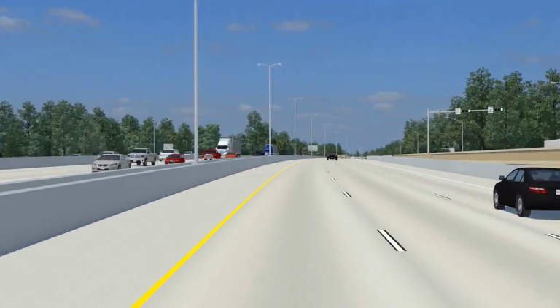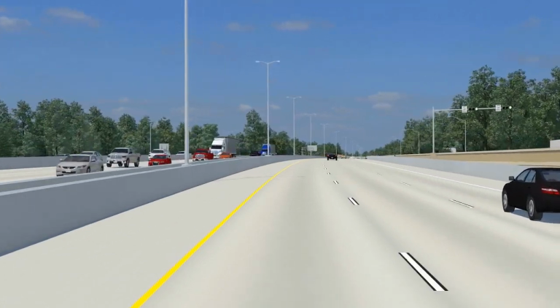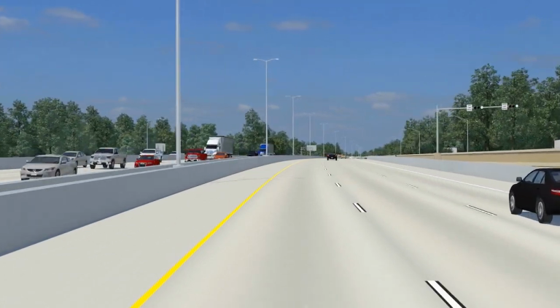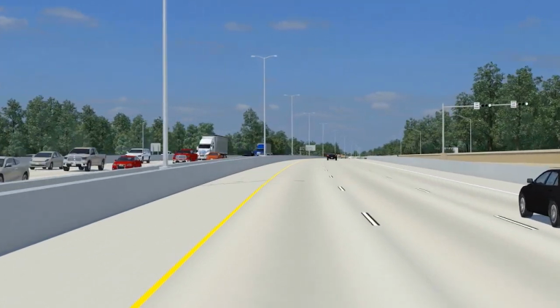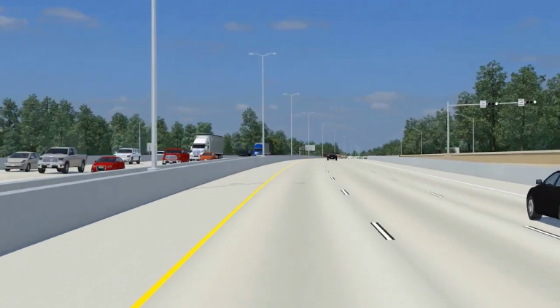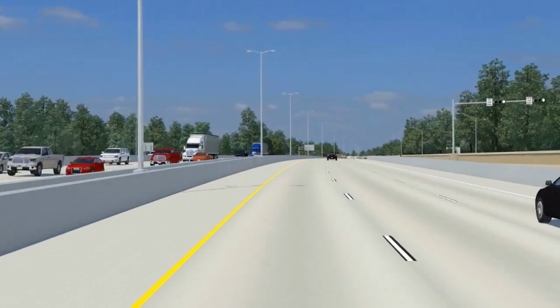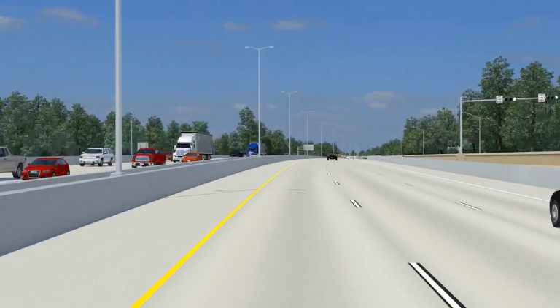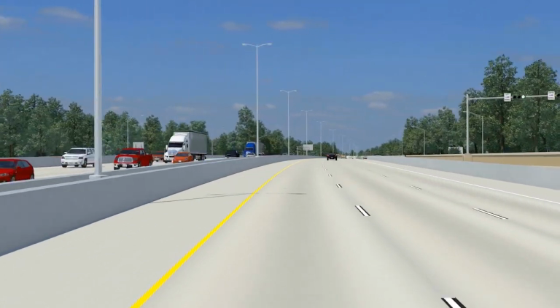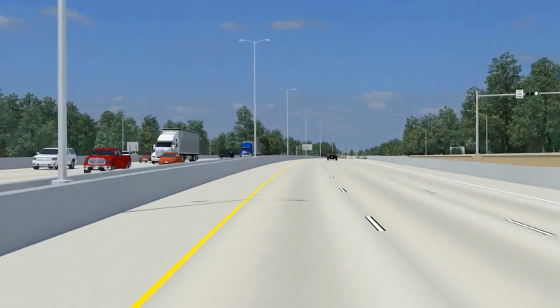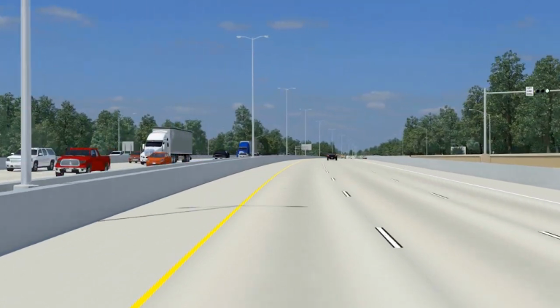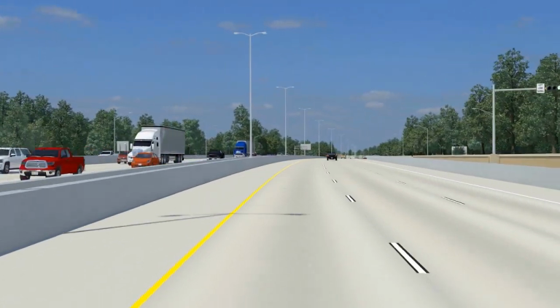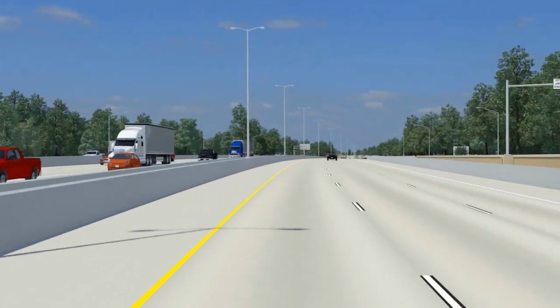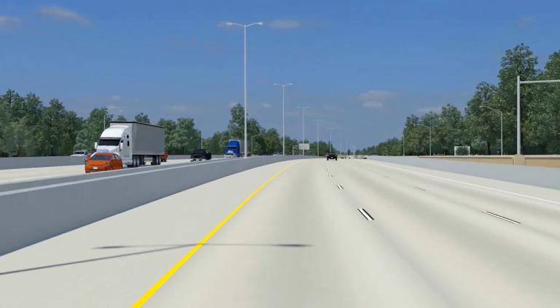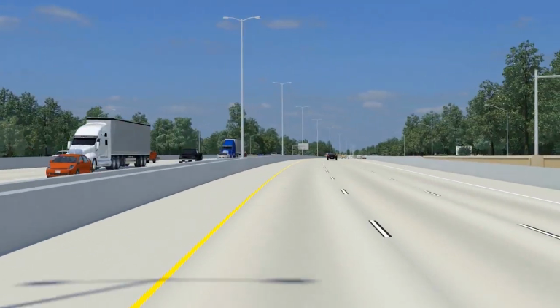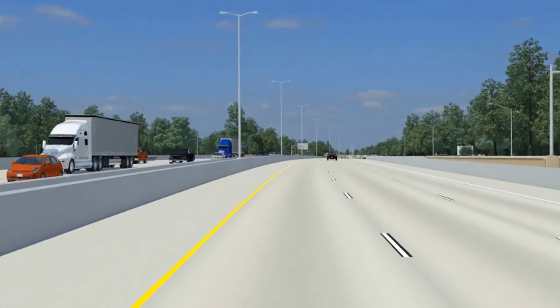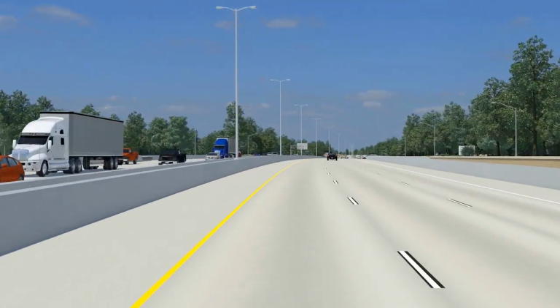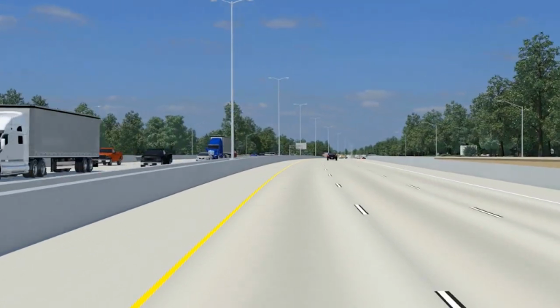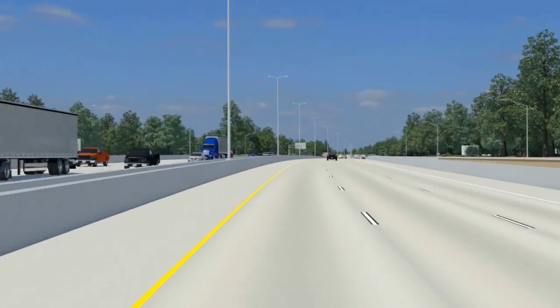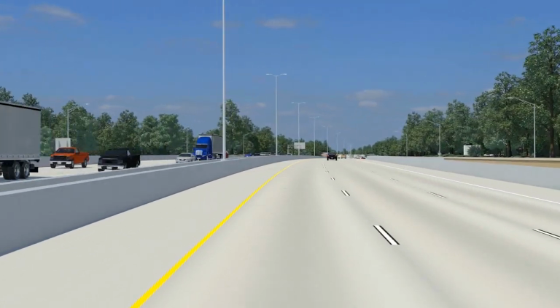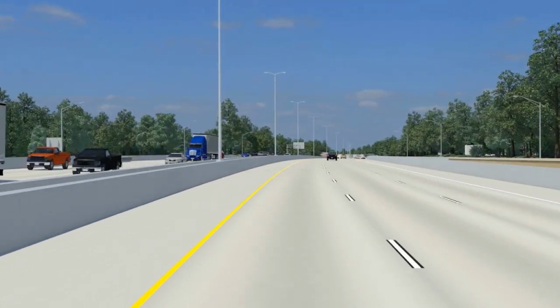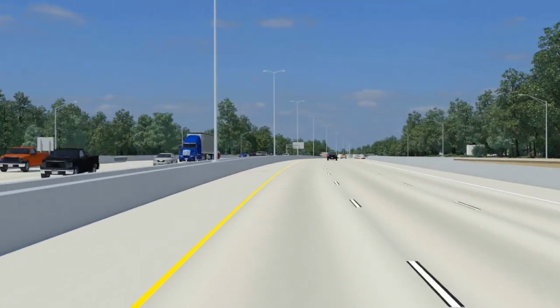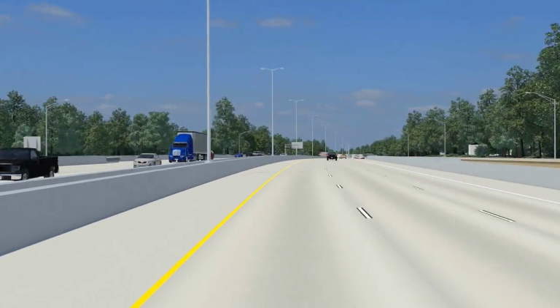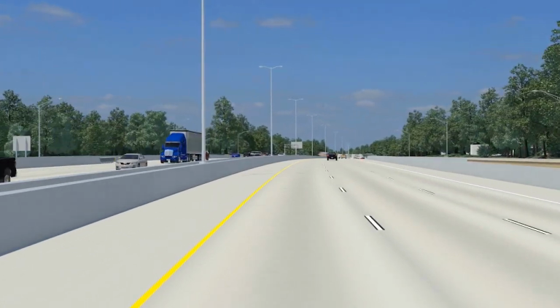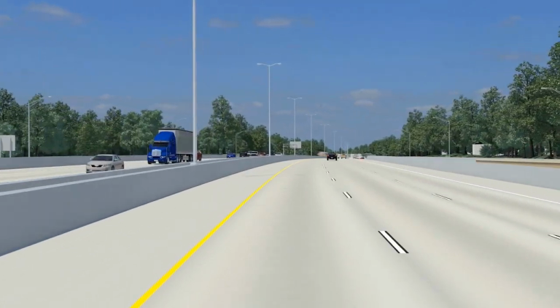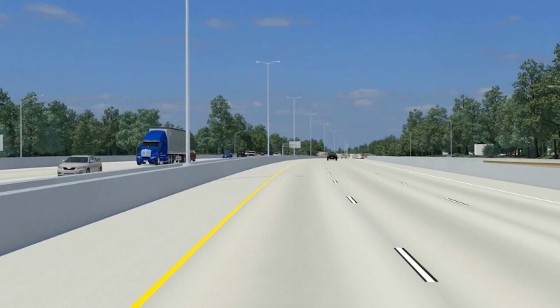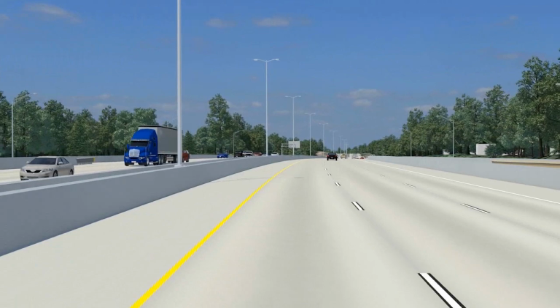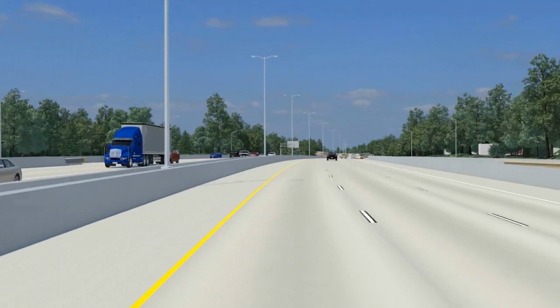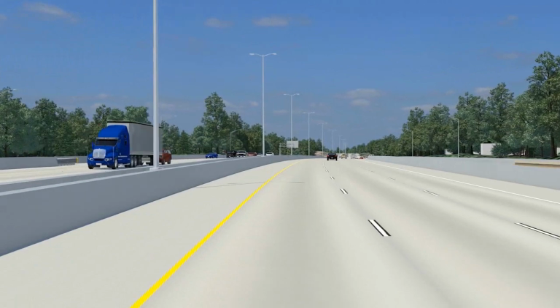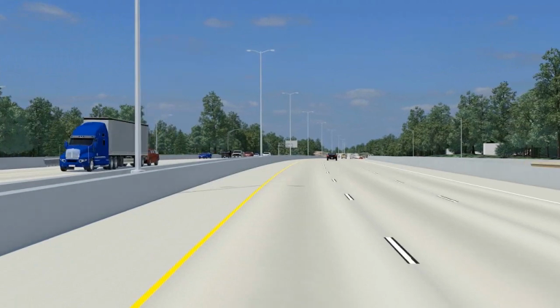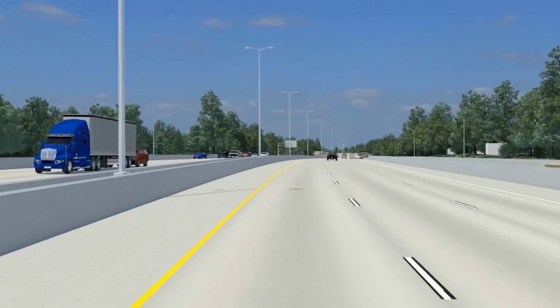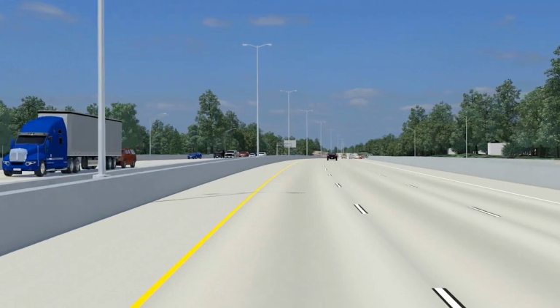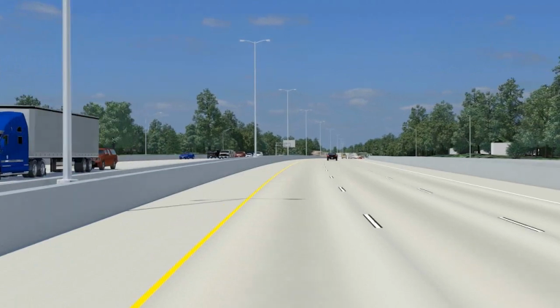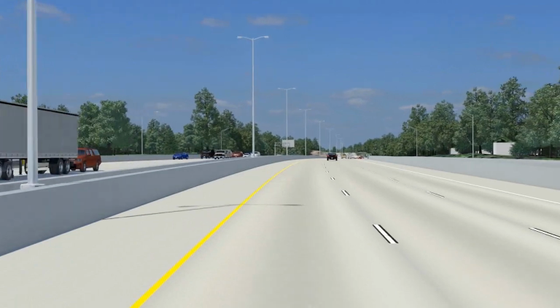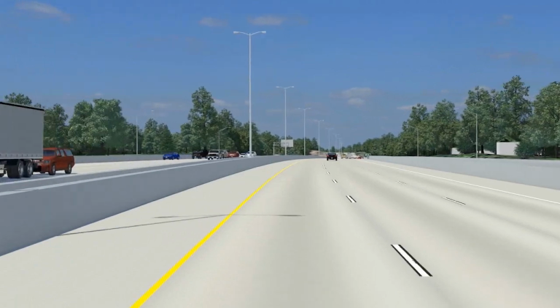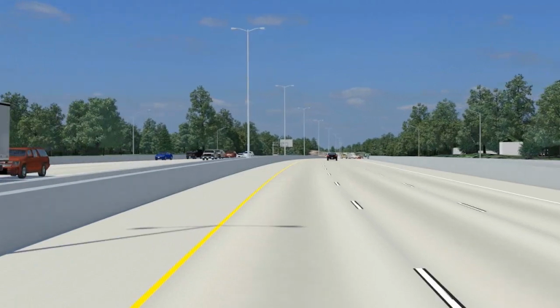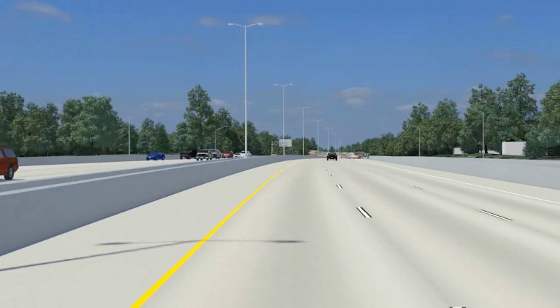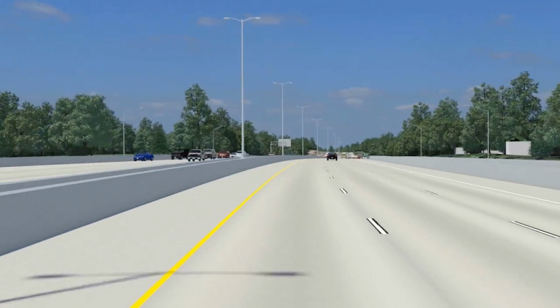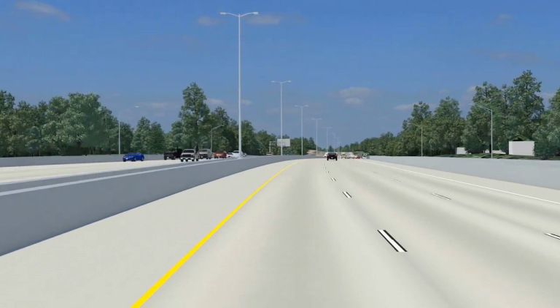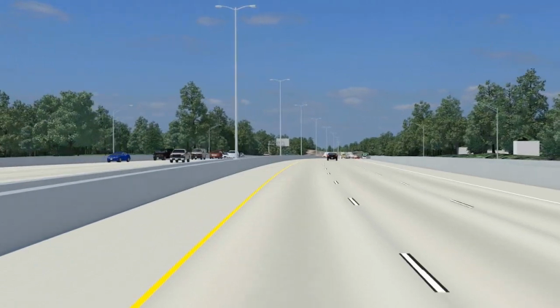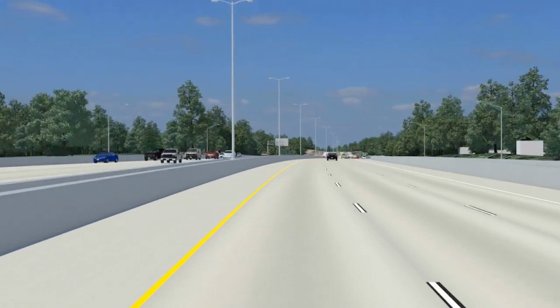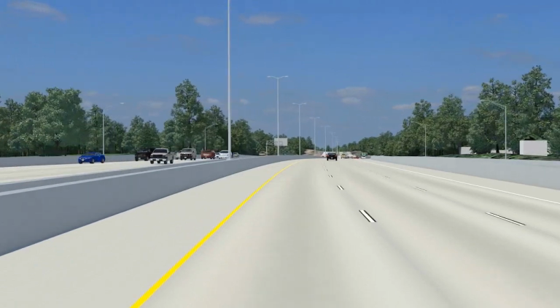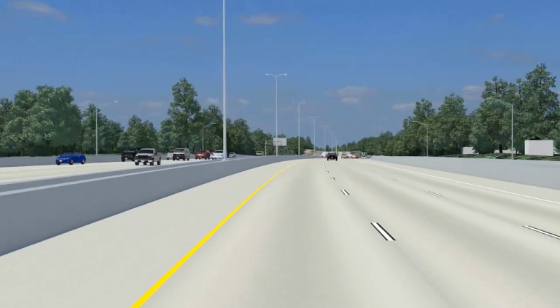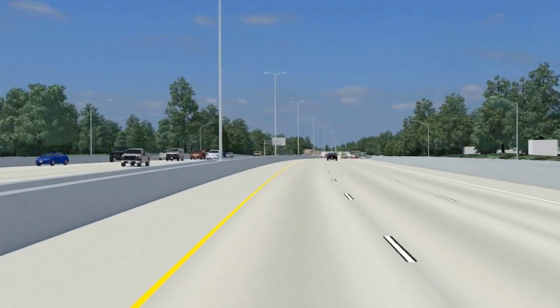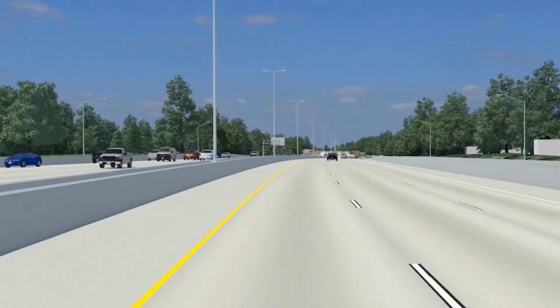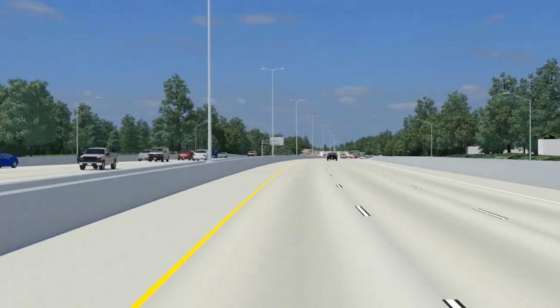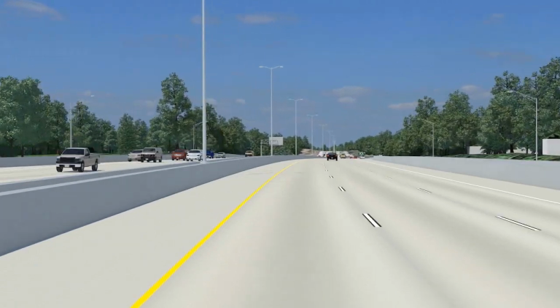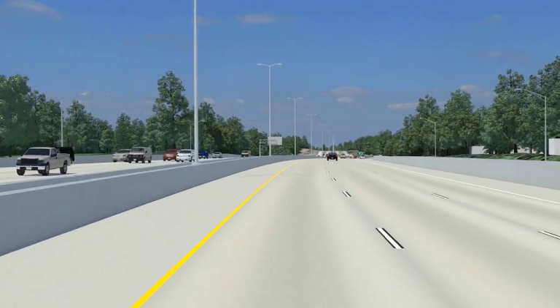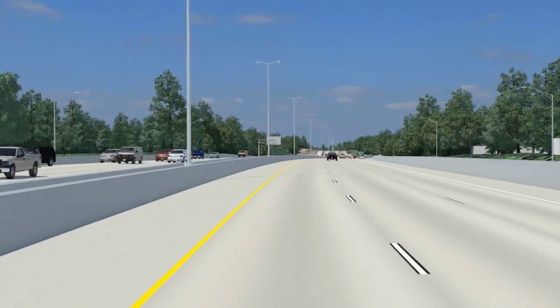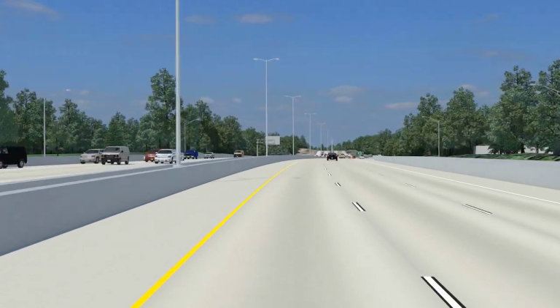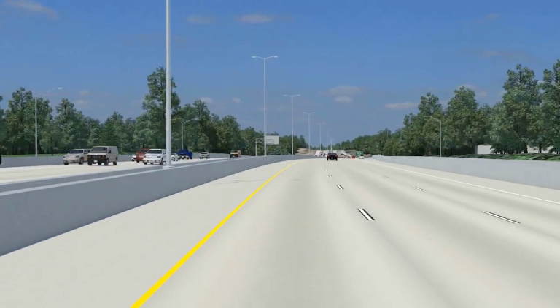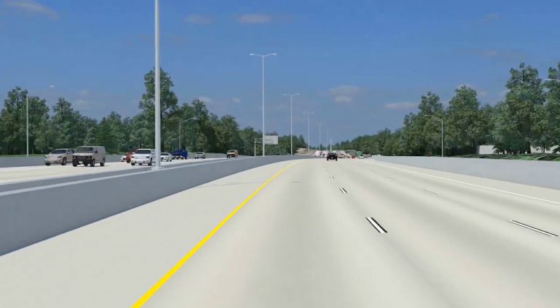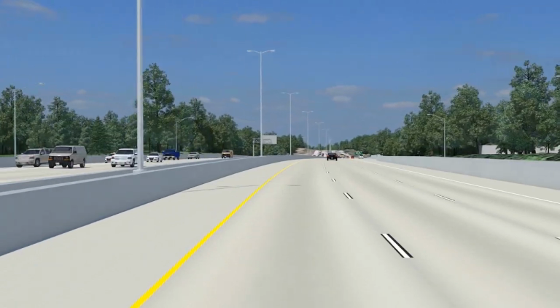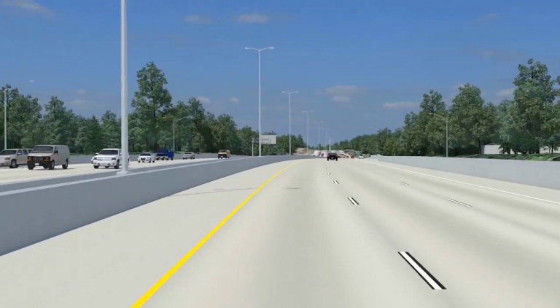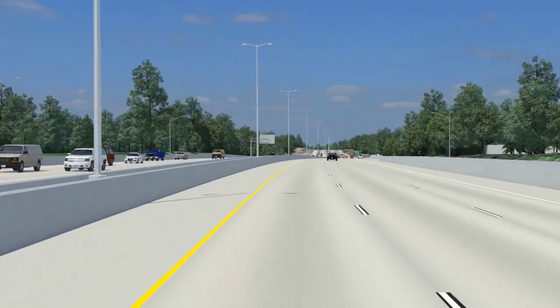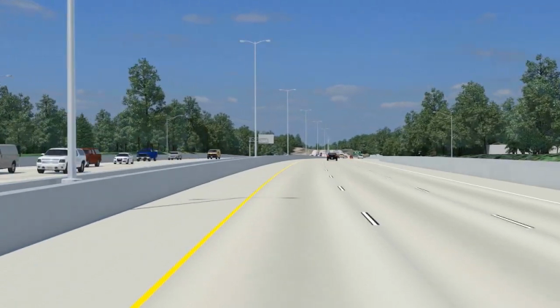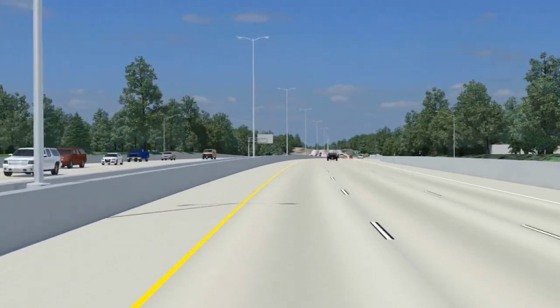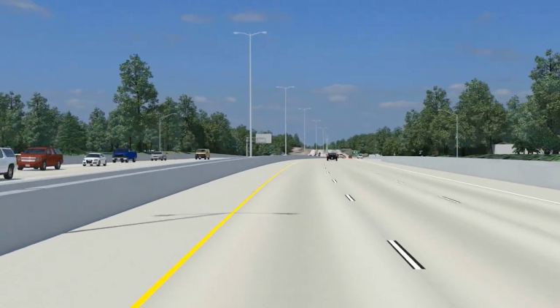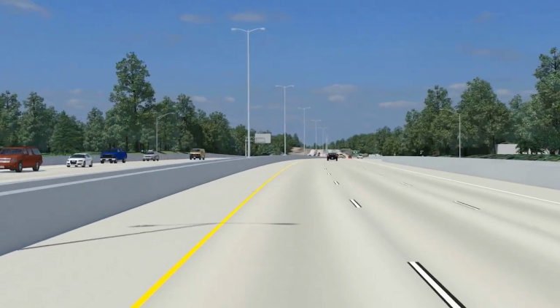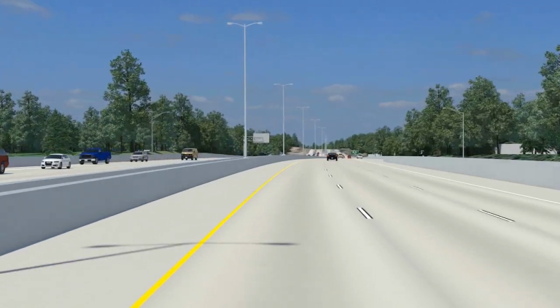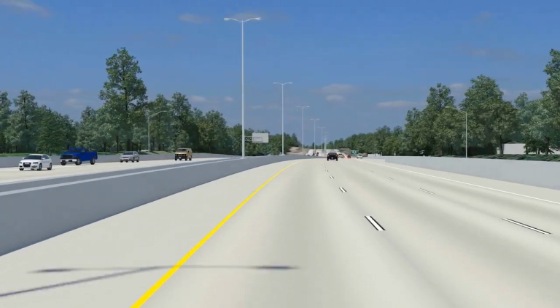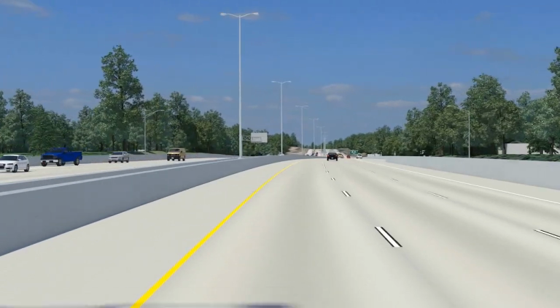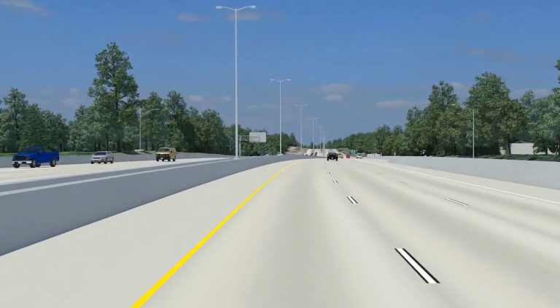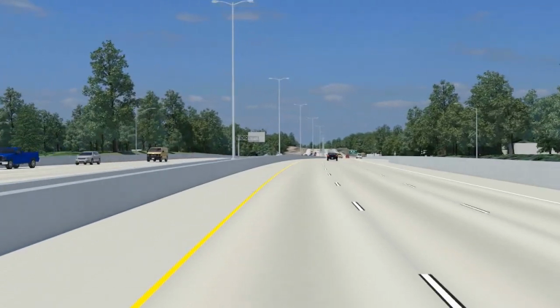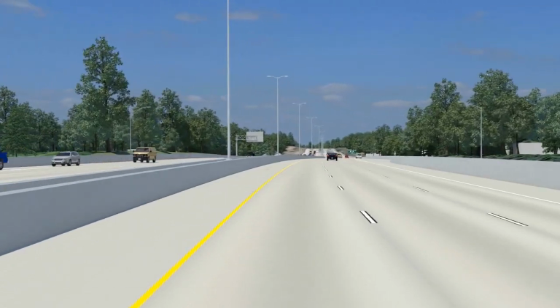The recently constructed Good Hope Road Bridge will remain in place, with some widening required to accommodate the new layout.